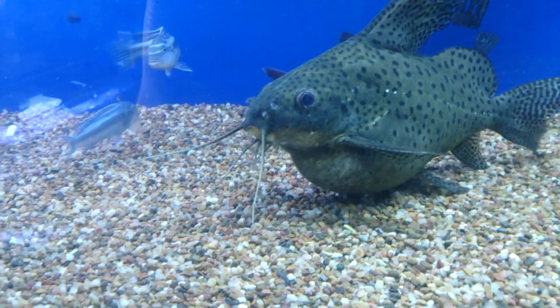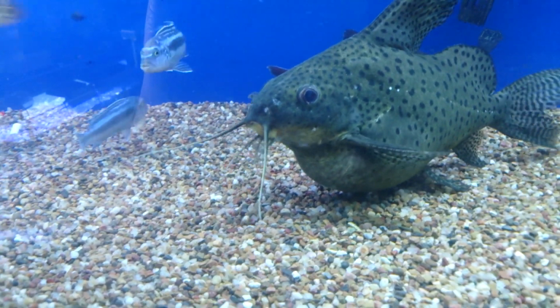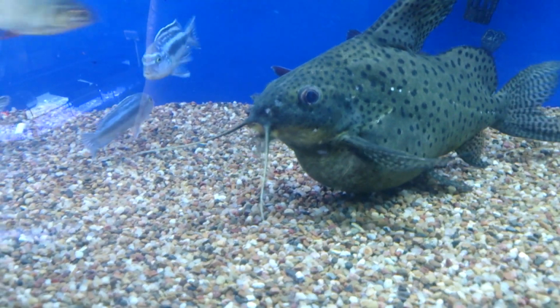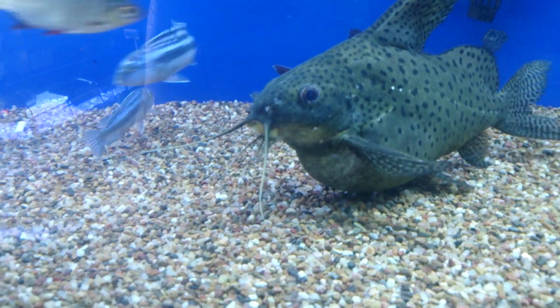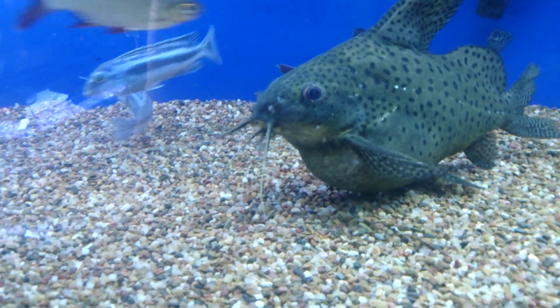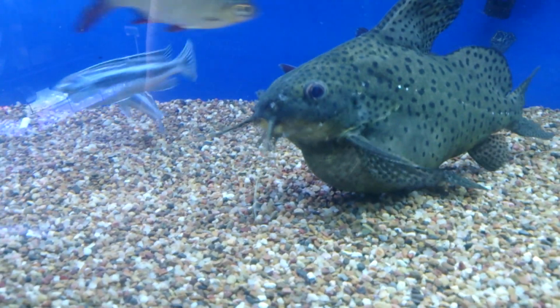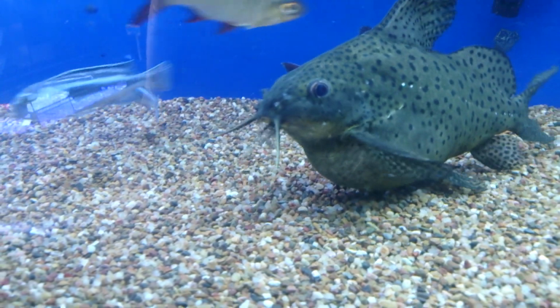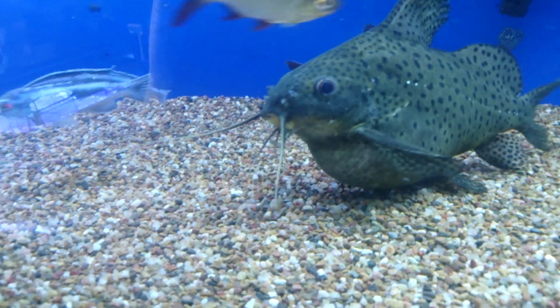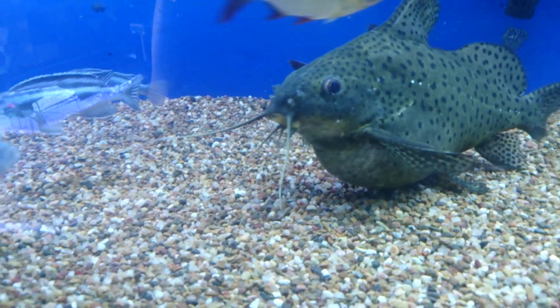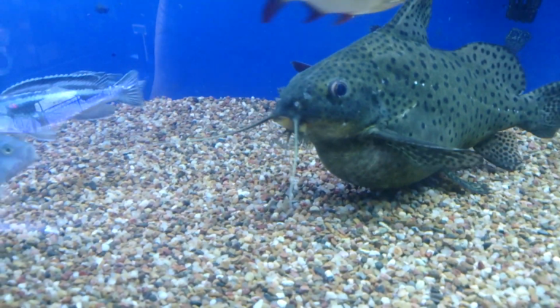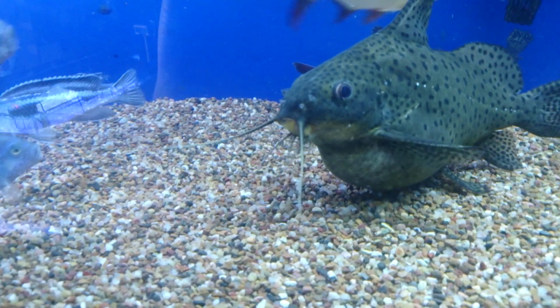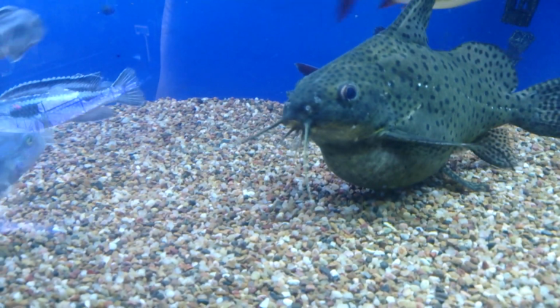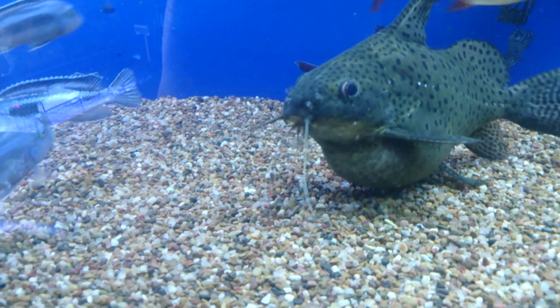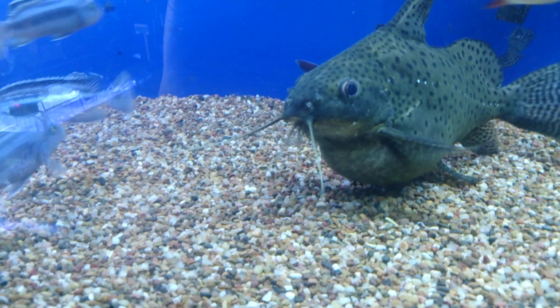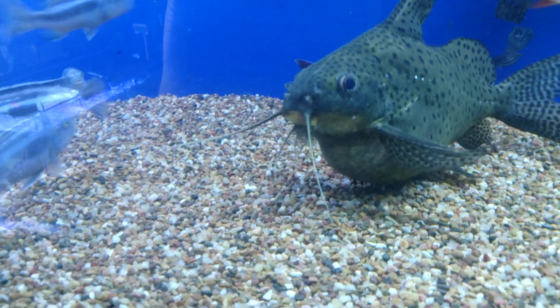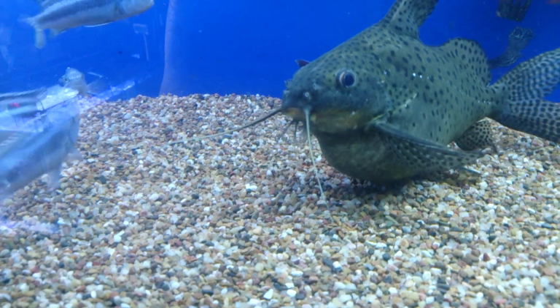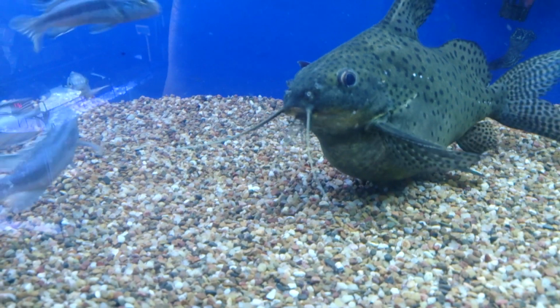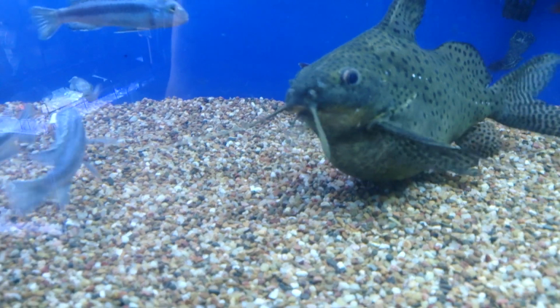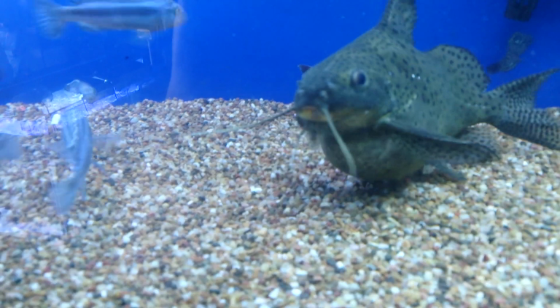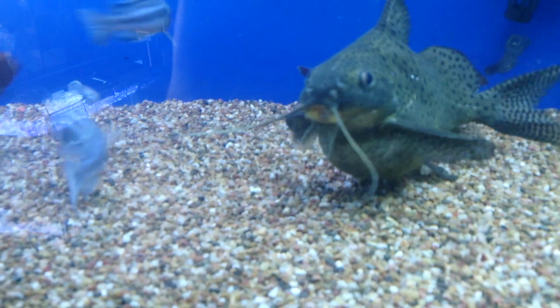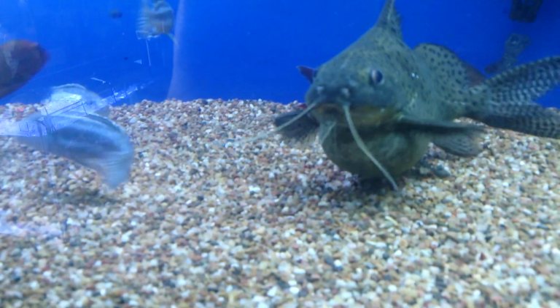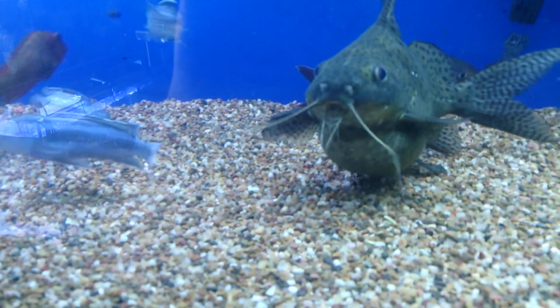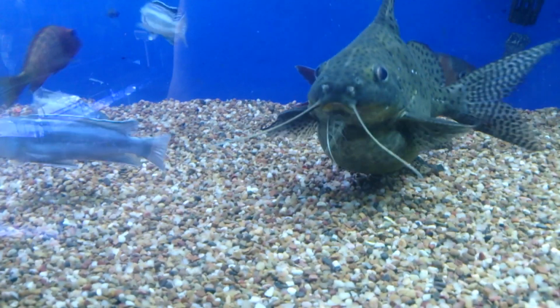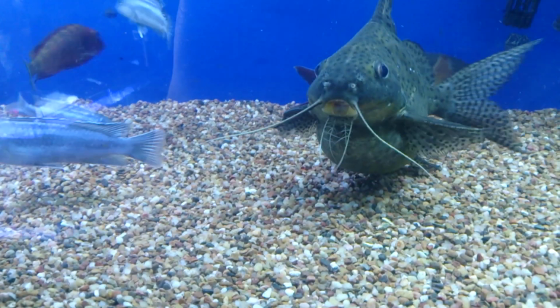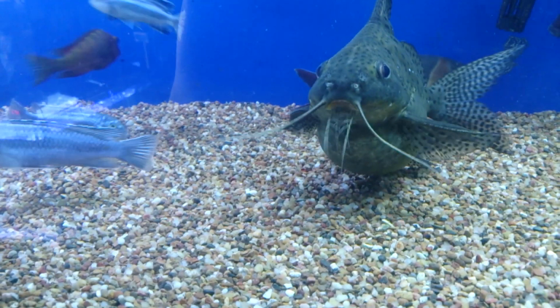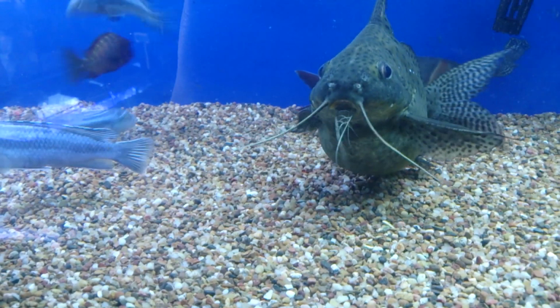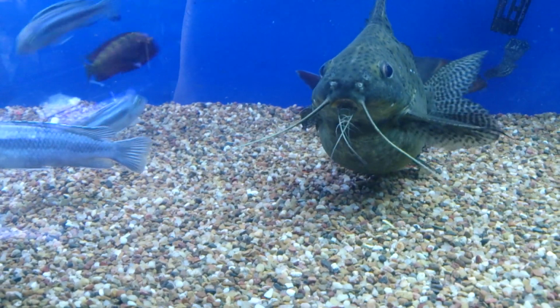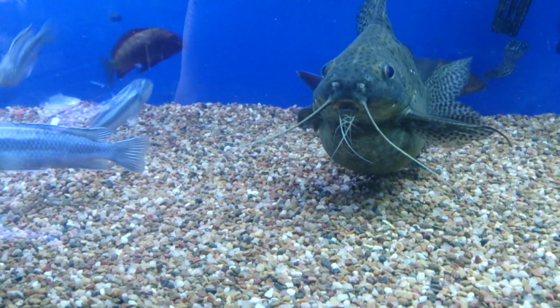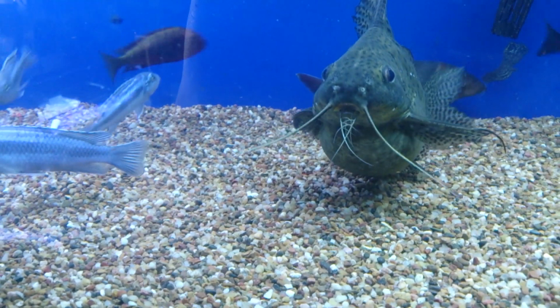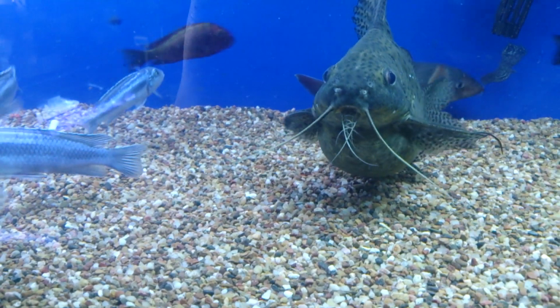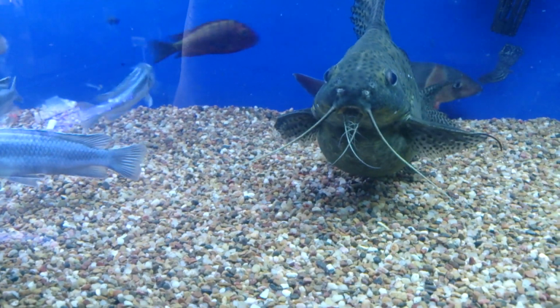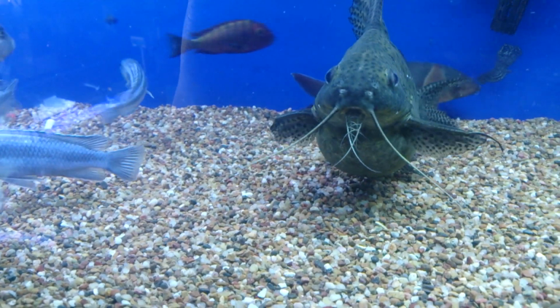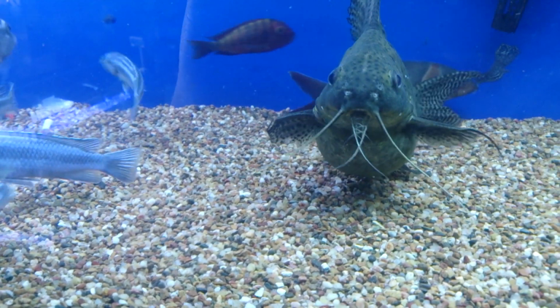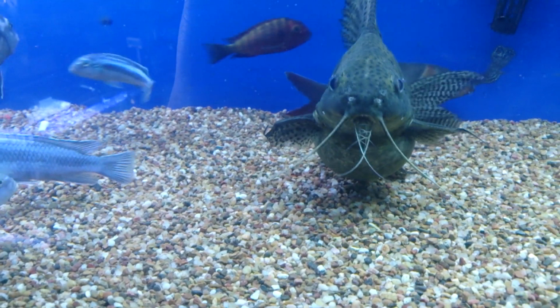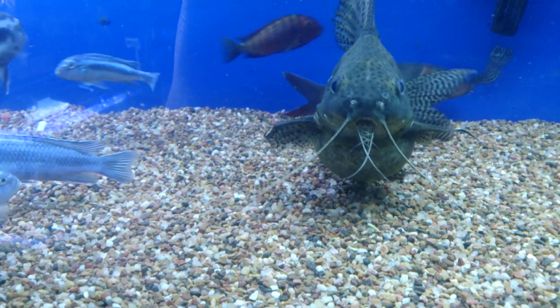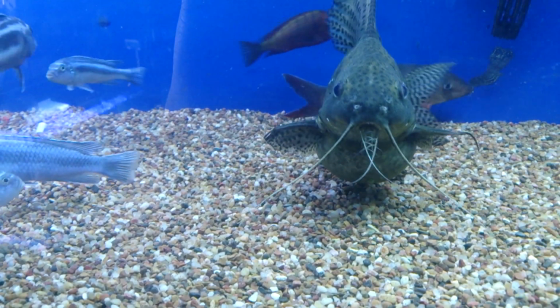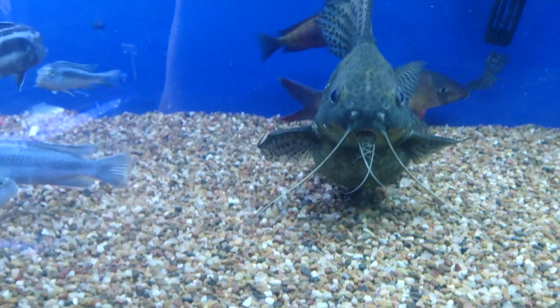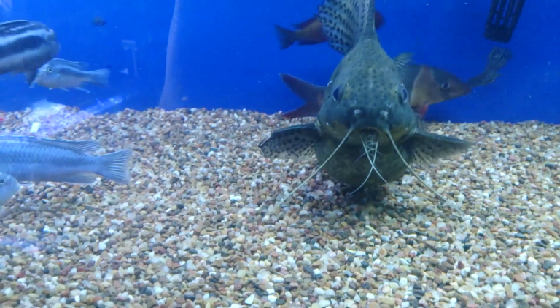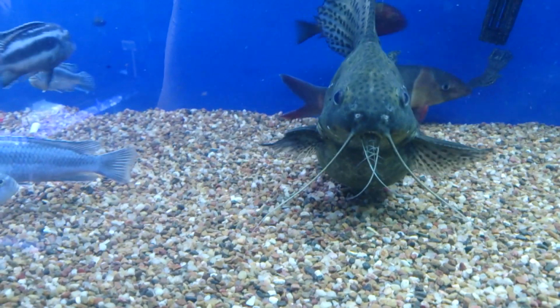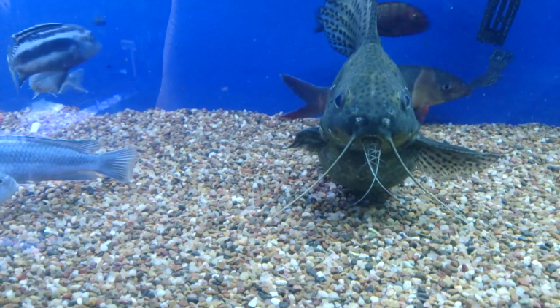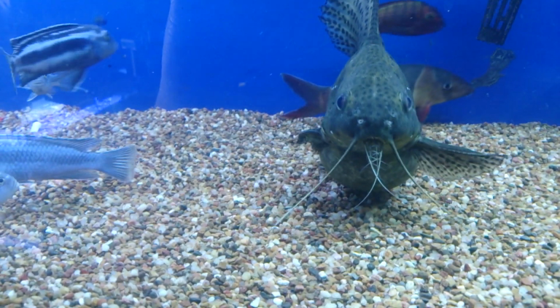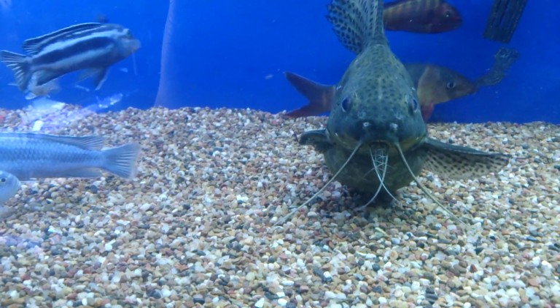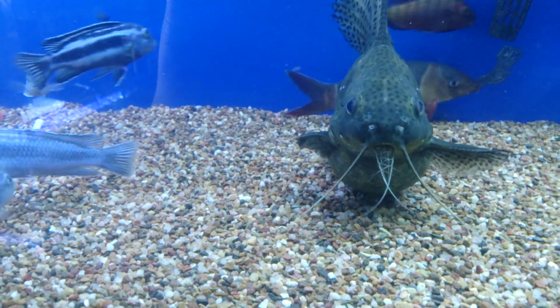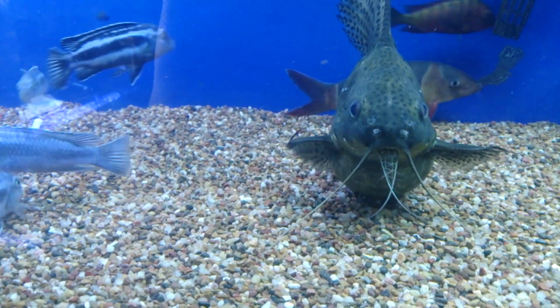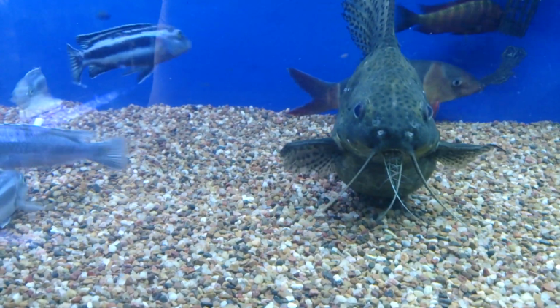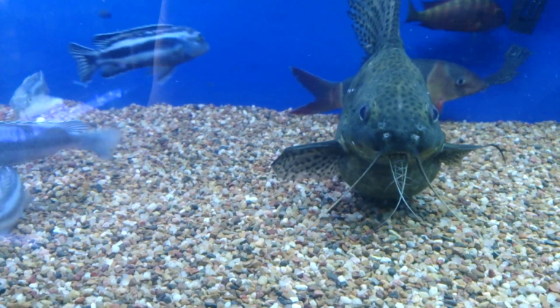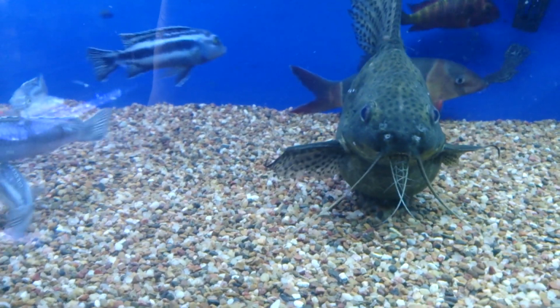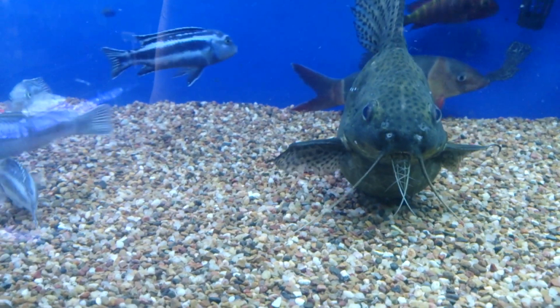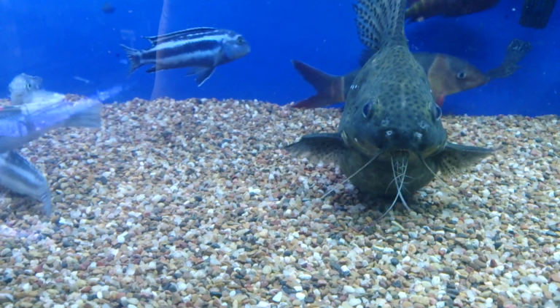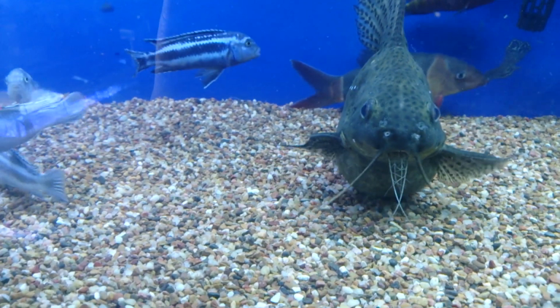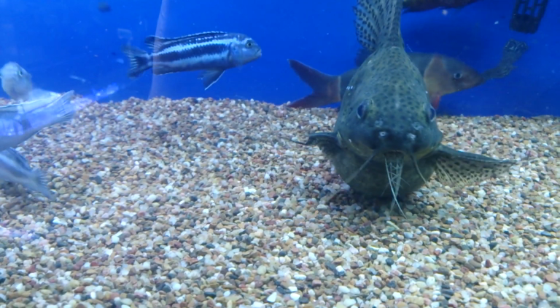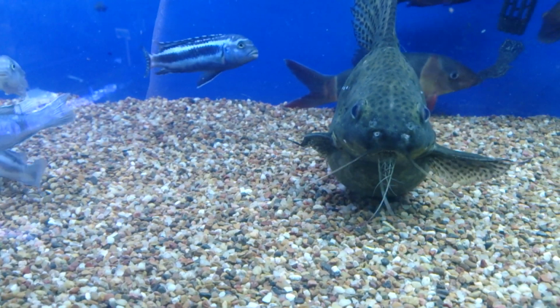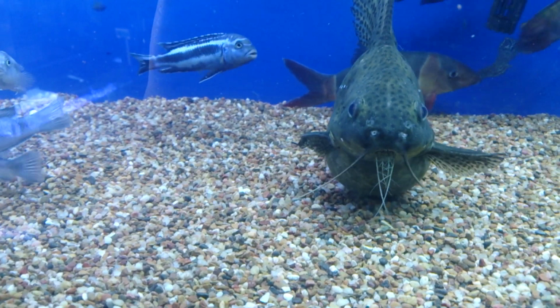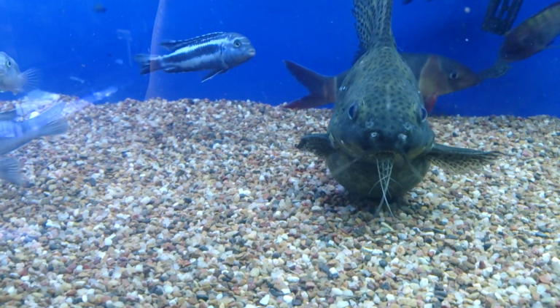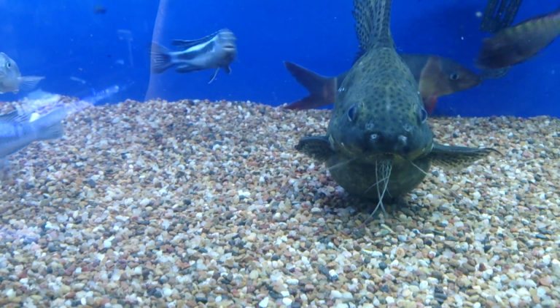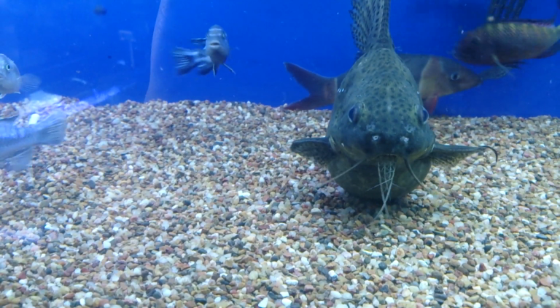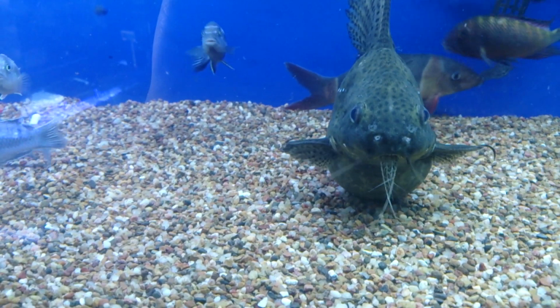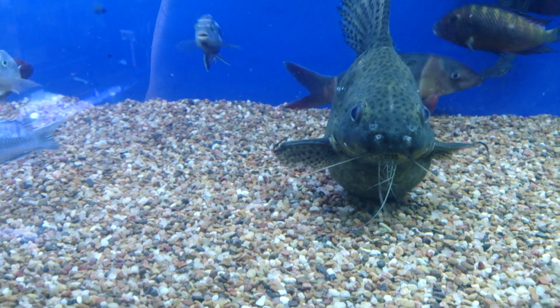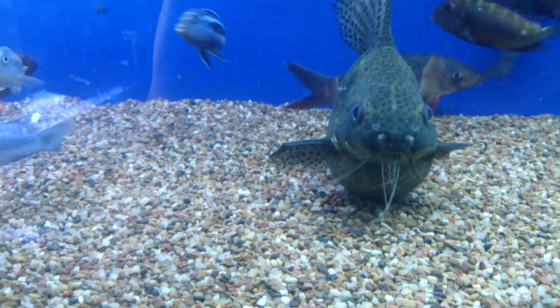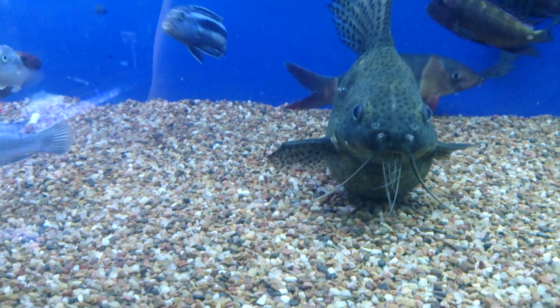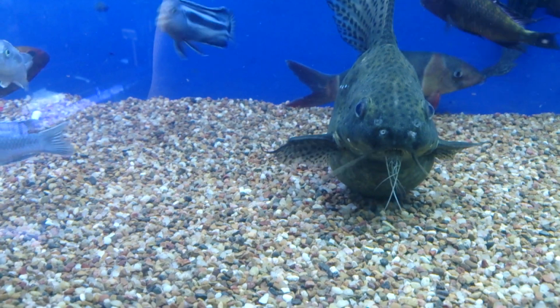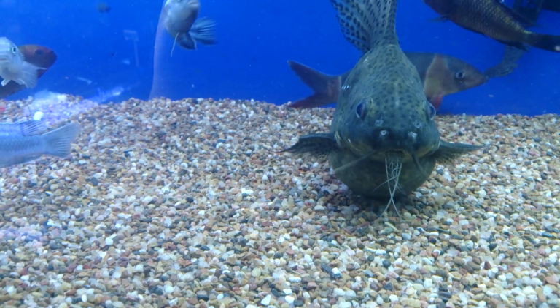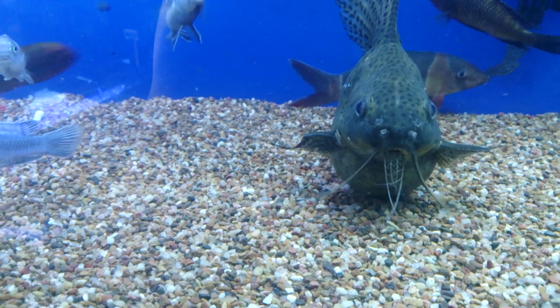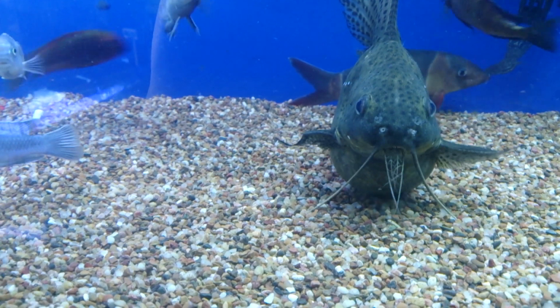So this is a Synodonus Uptrus, and it looks like a catfish crossed with a balloon.